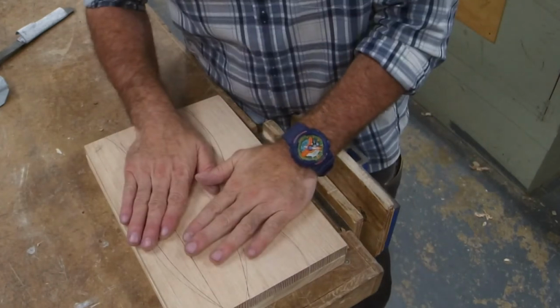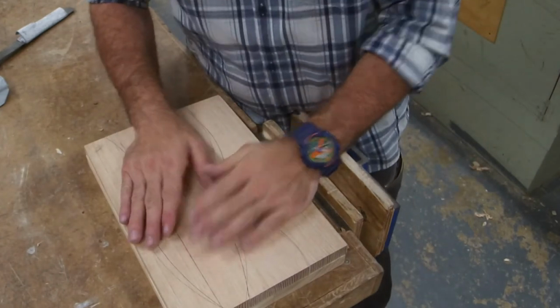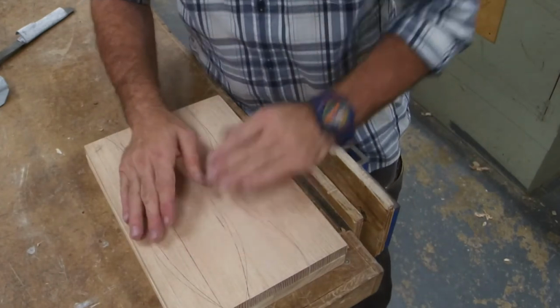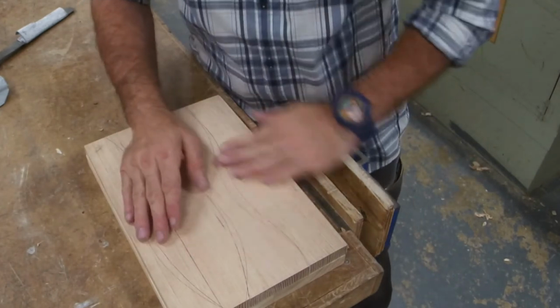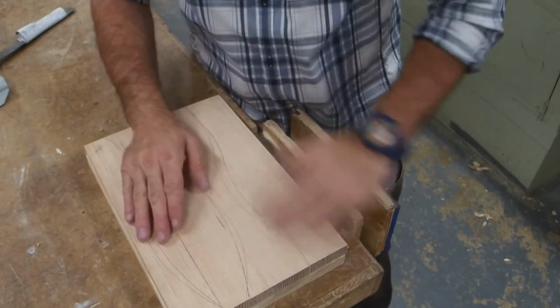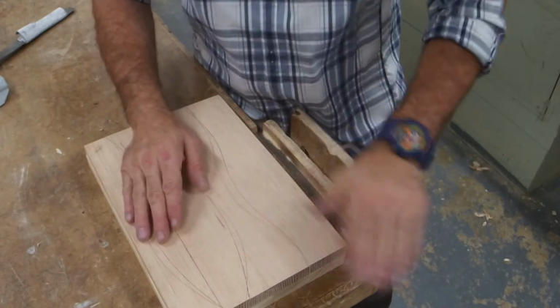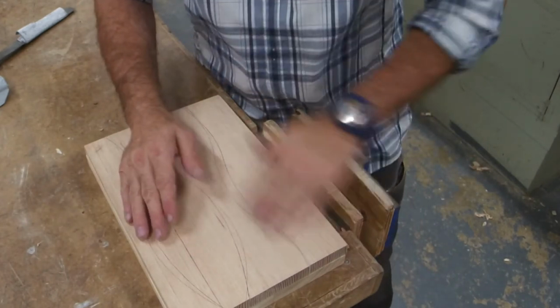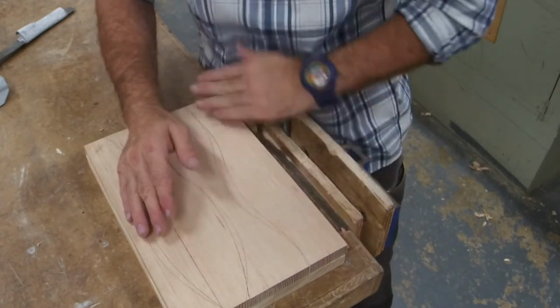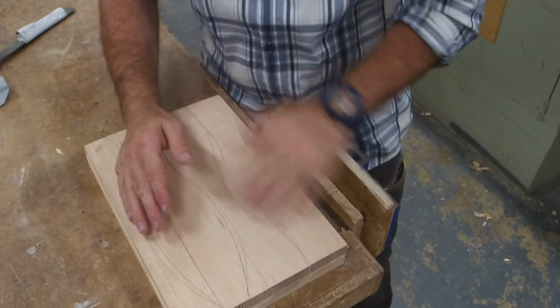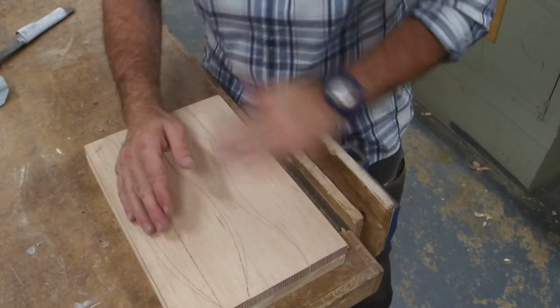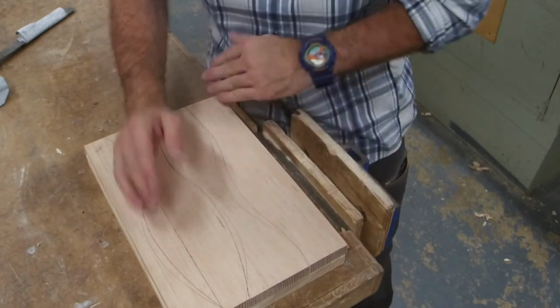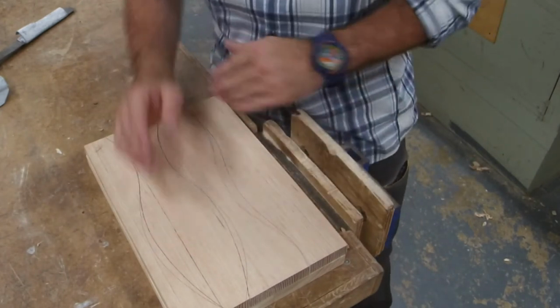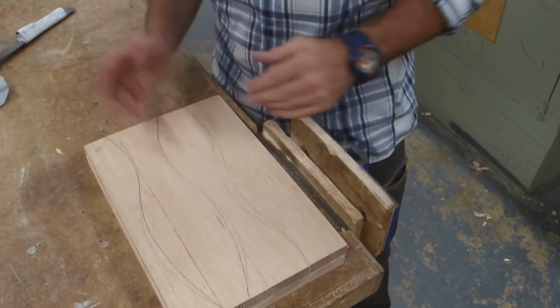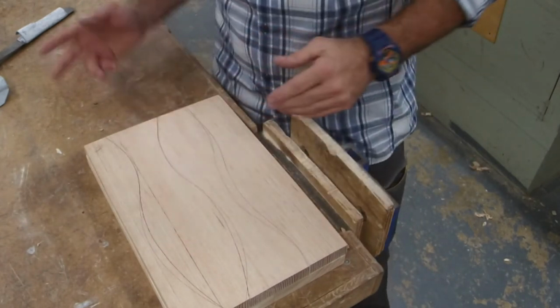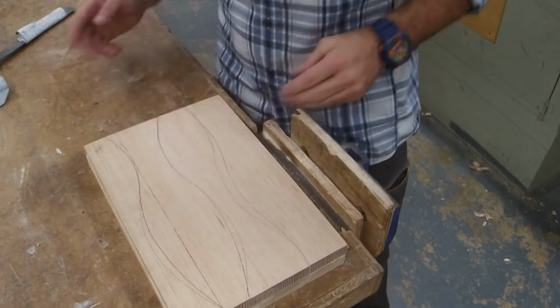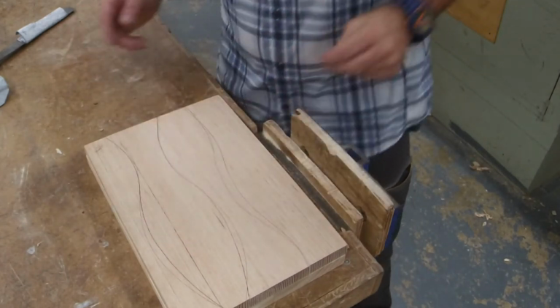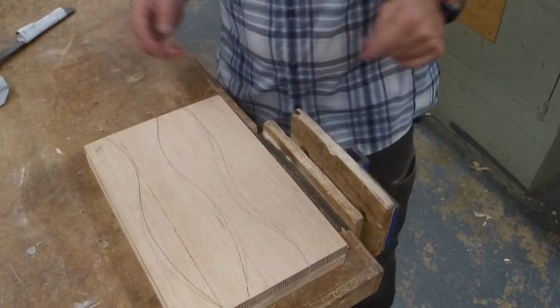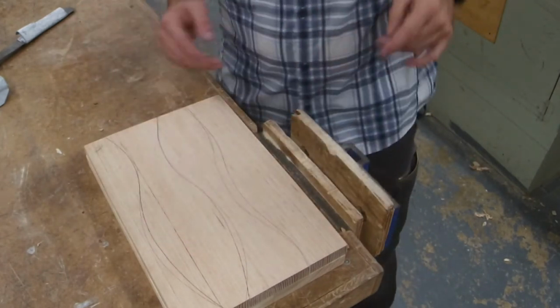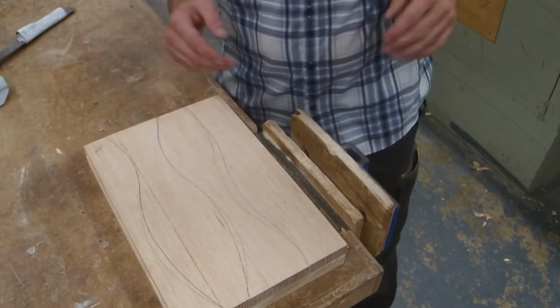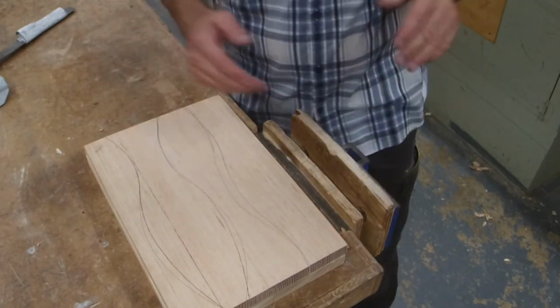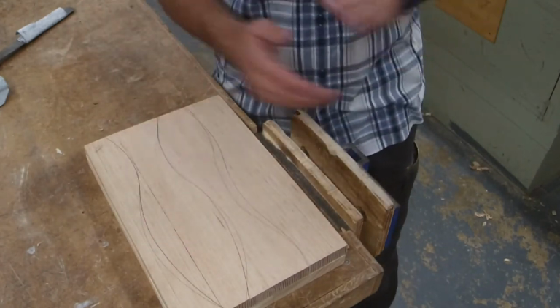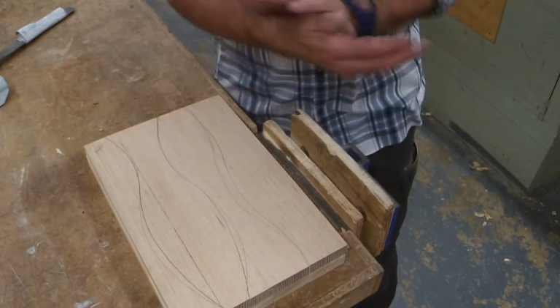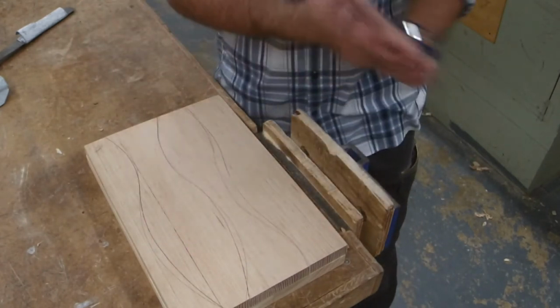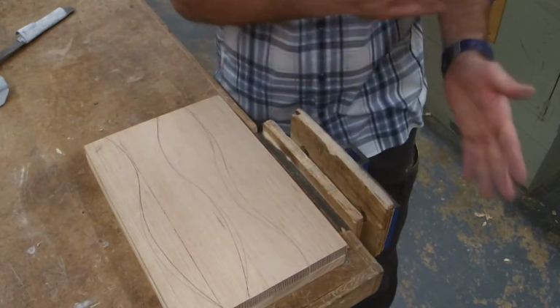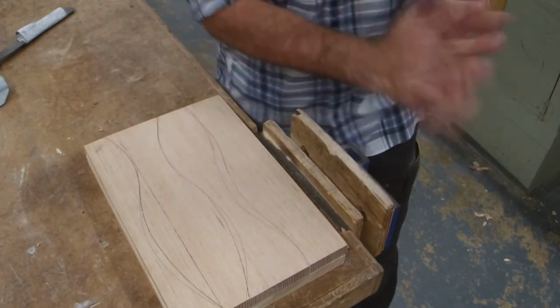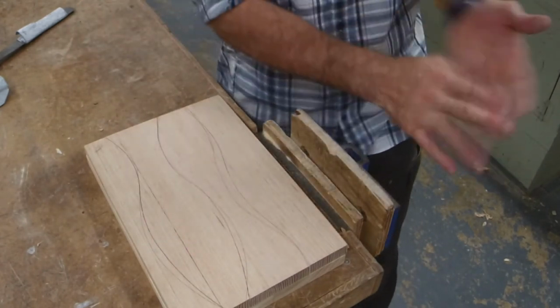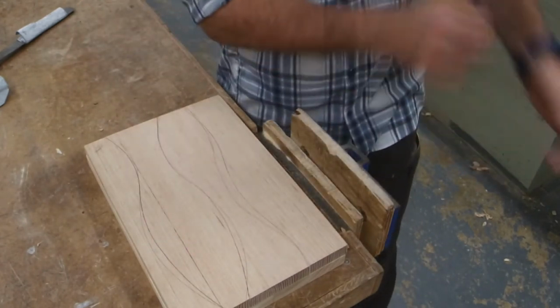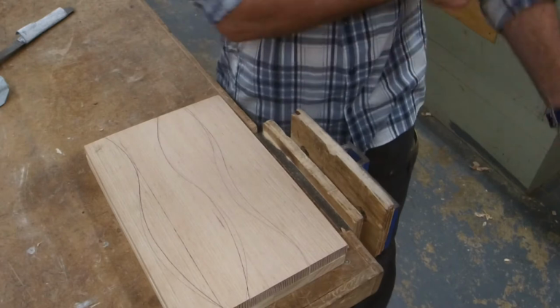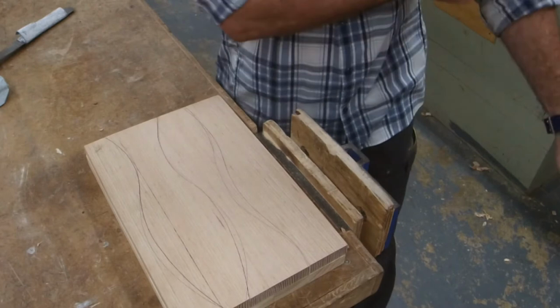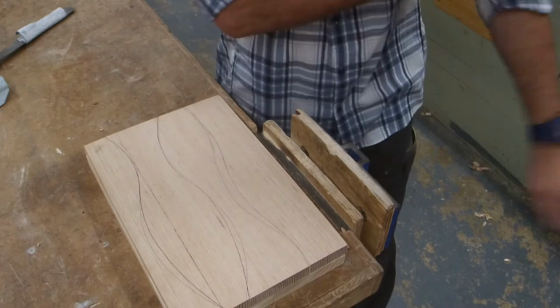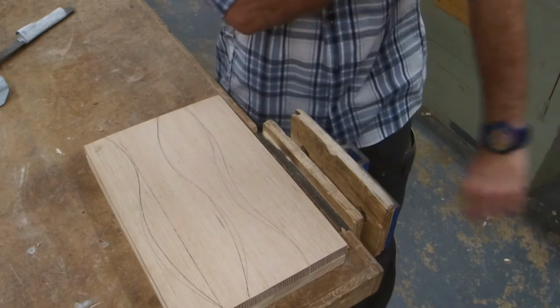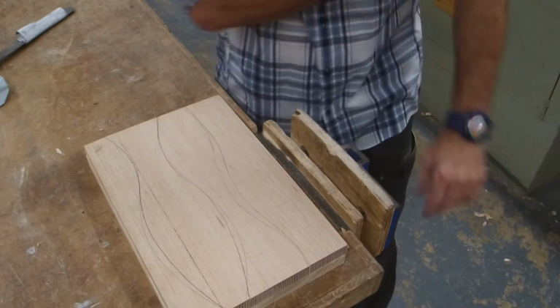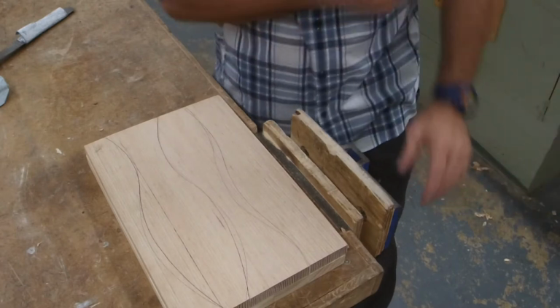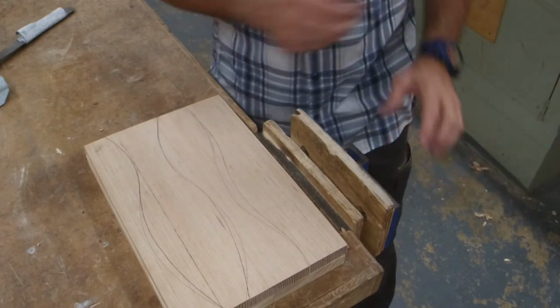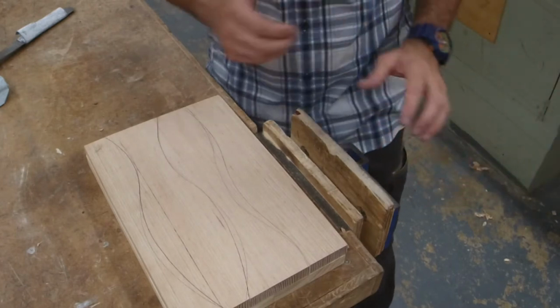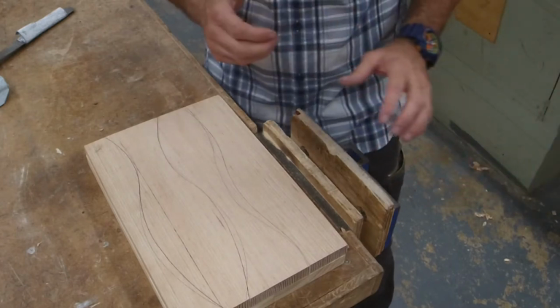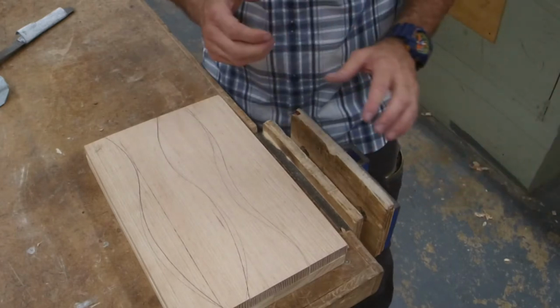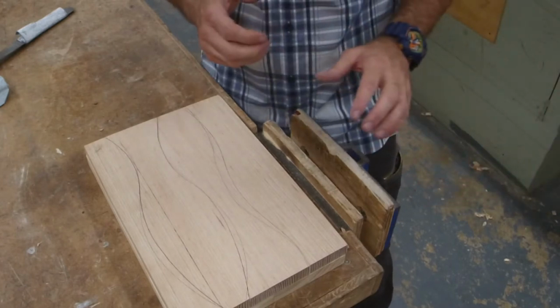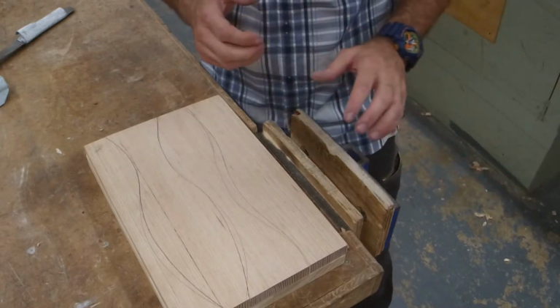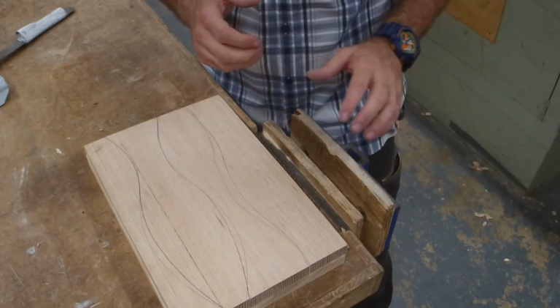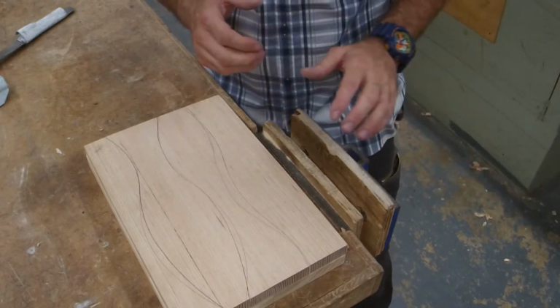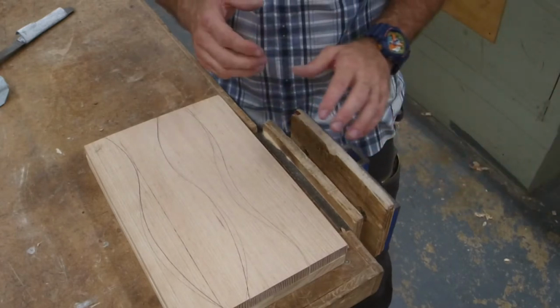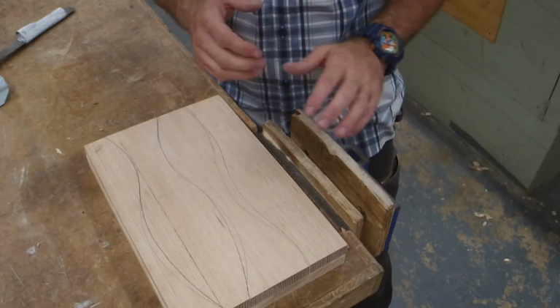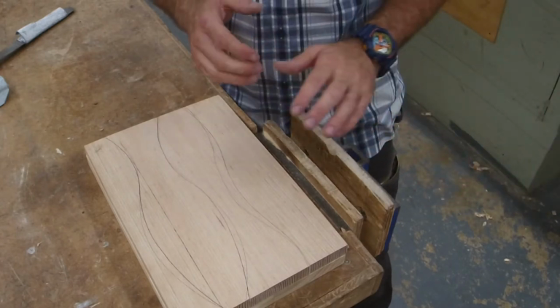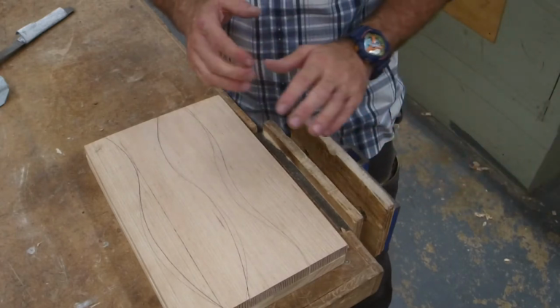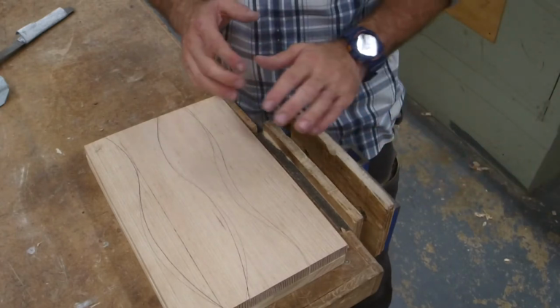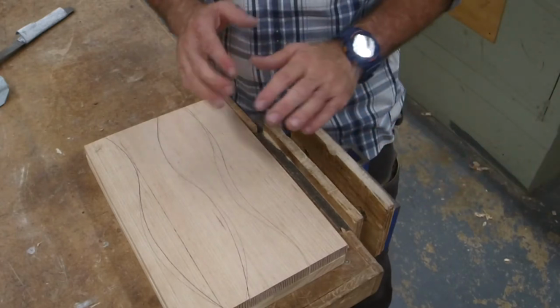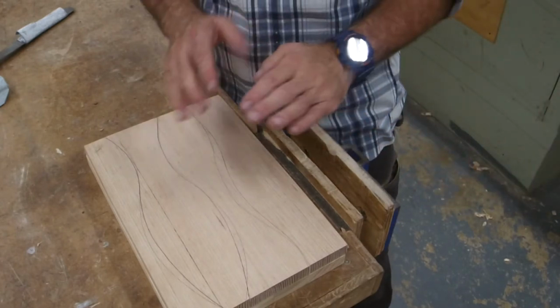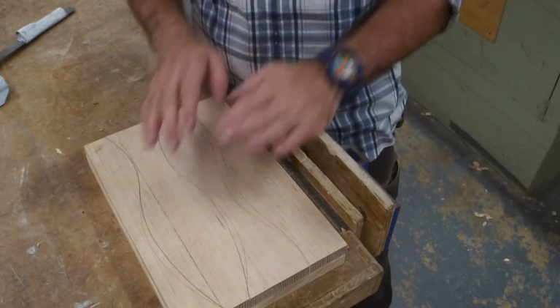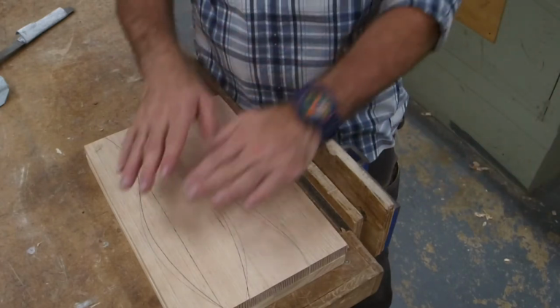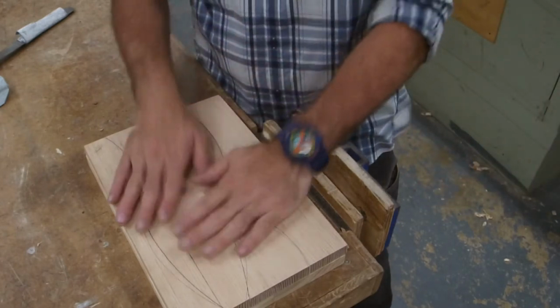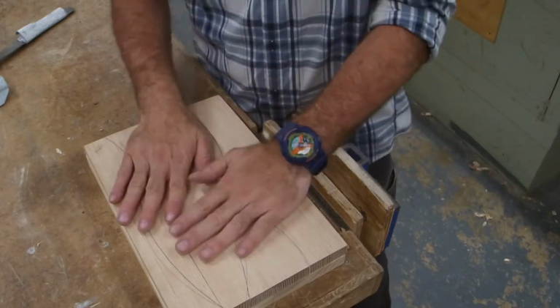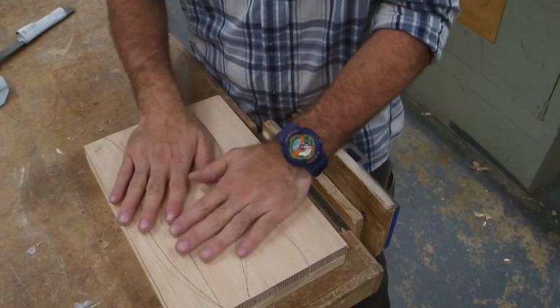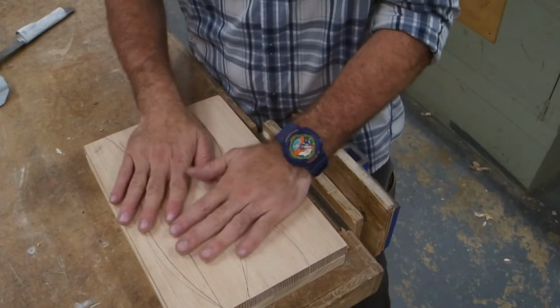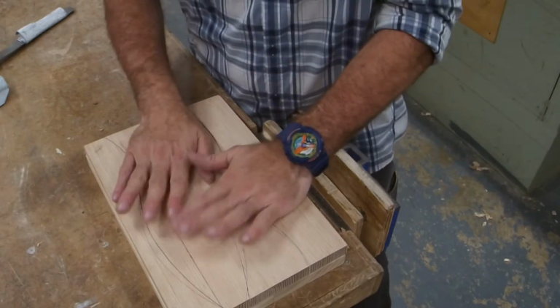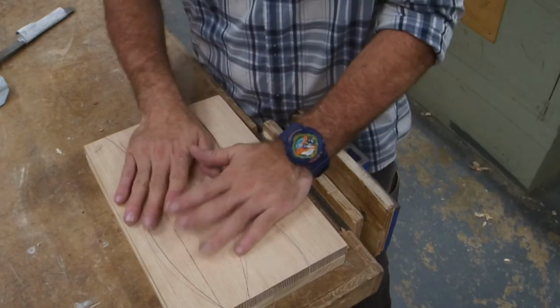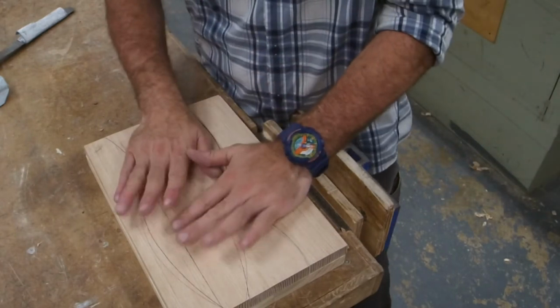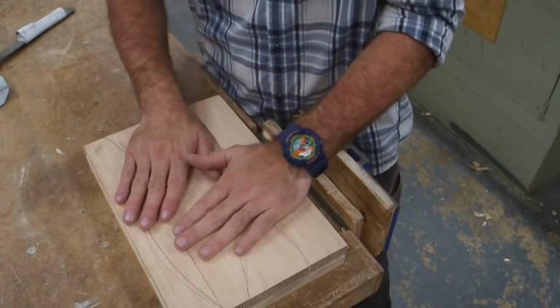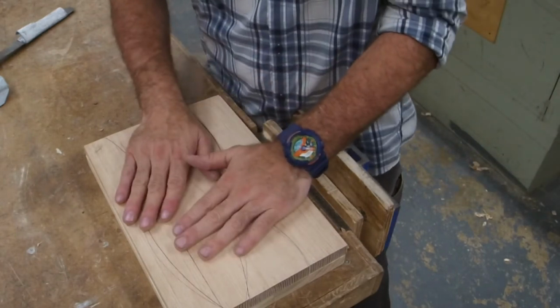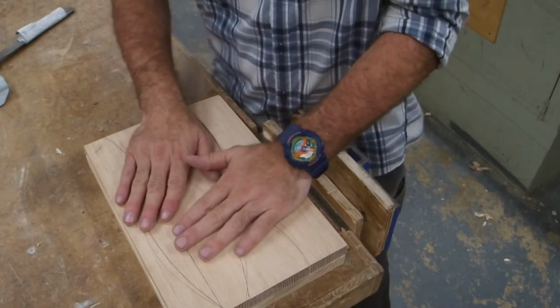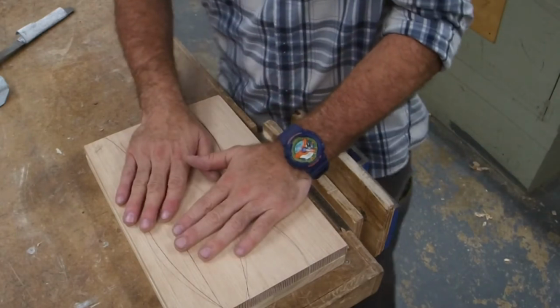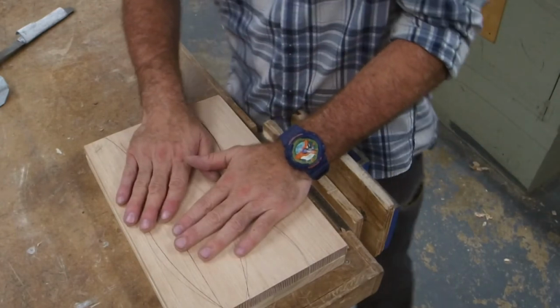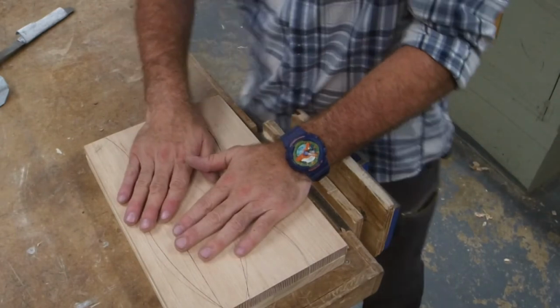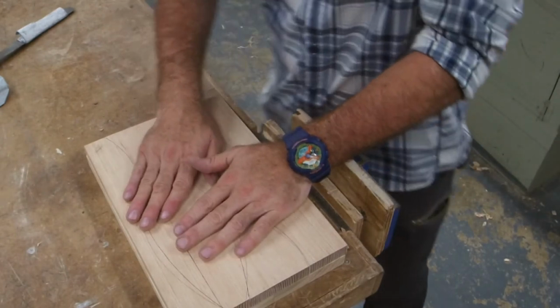It's only a quick hit with a sander. That's it. Let's get to gluing up.